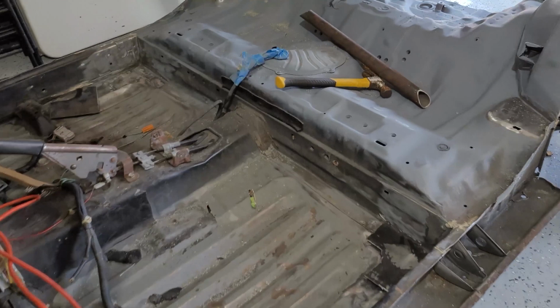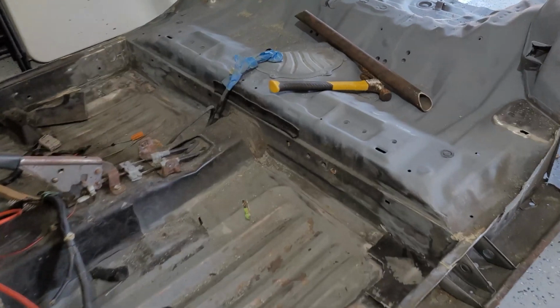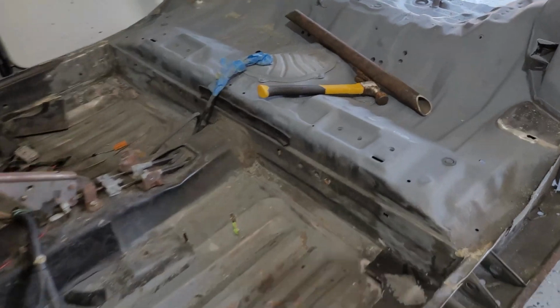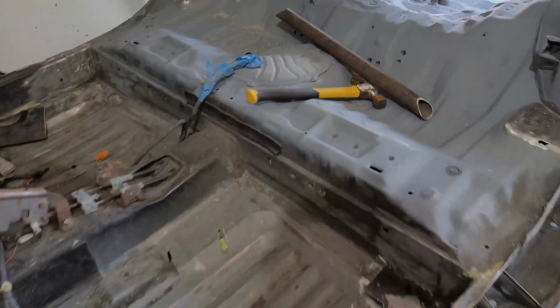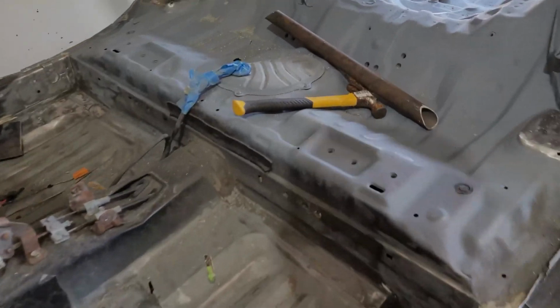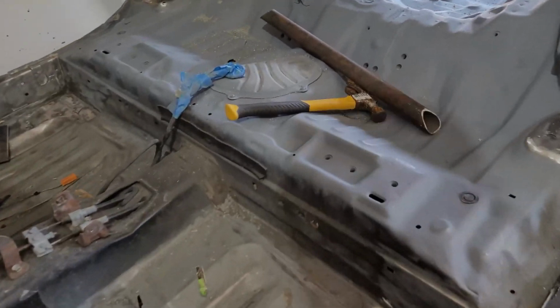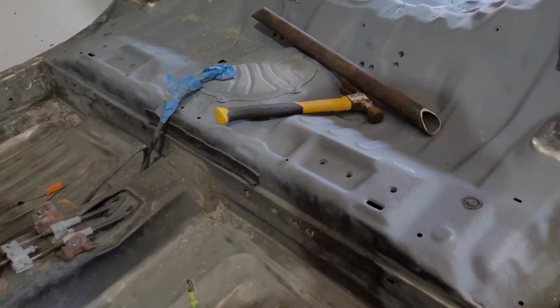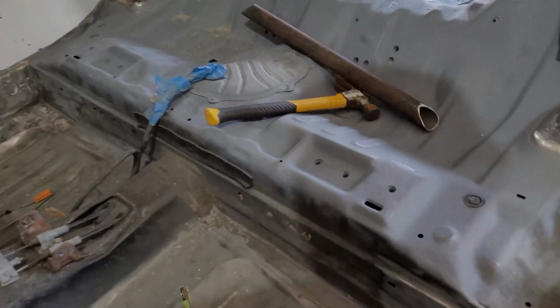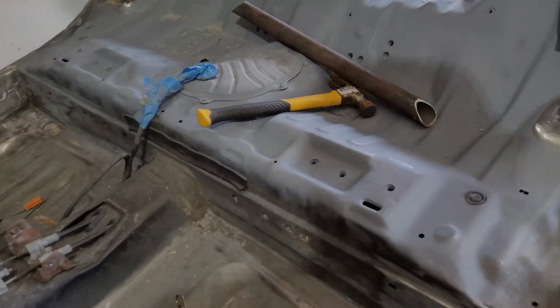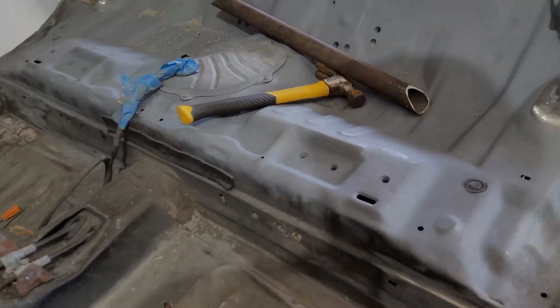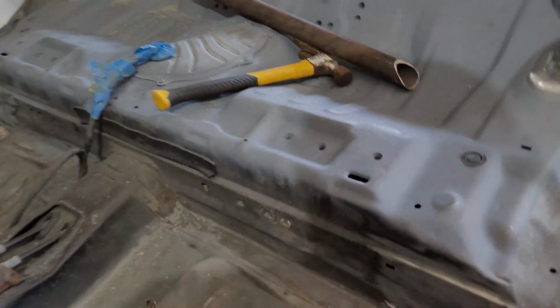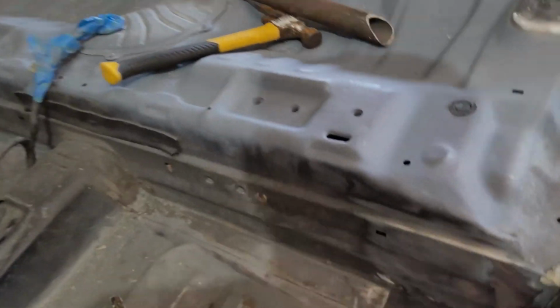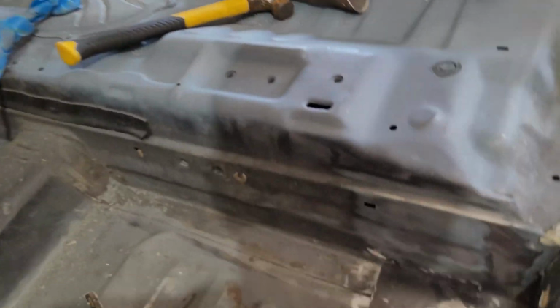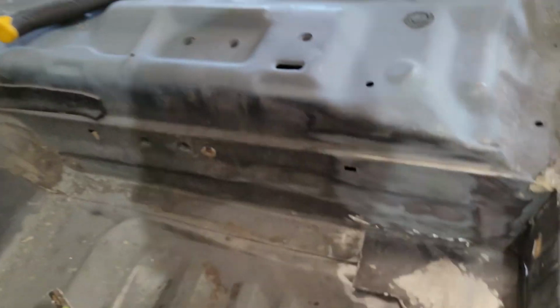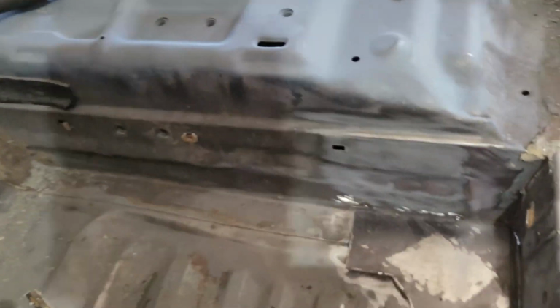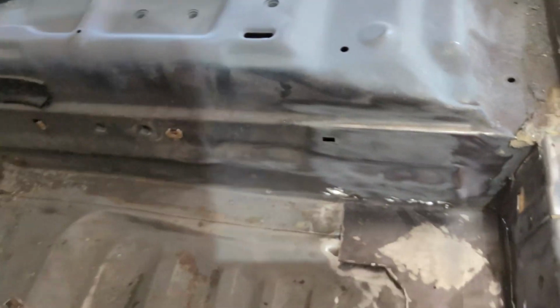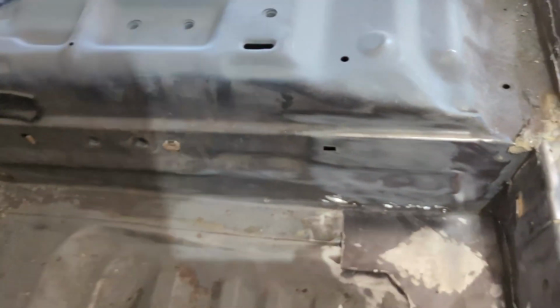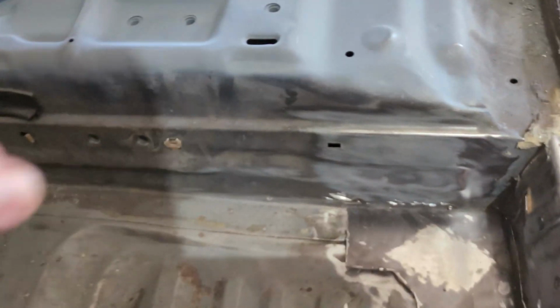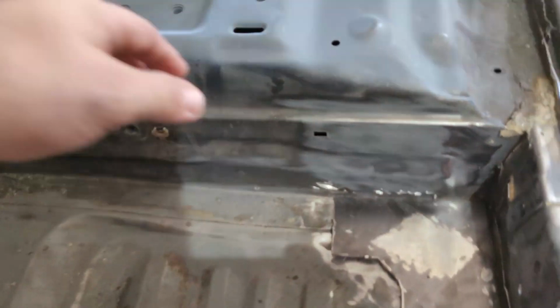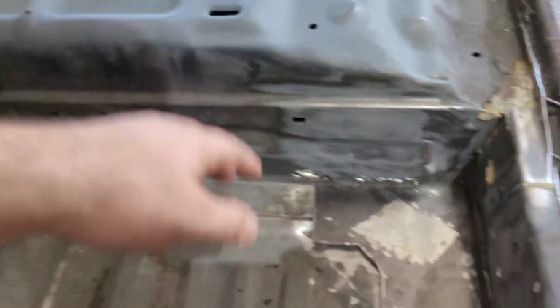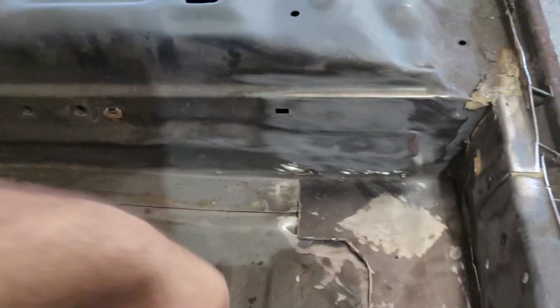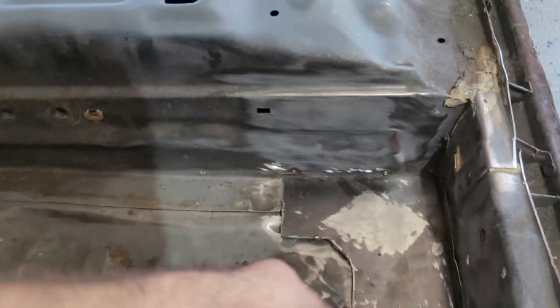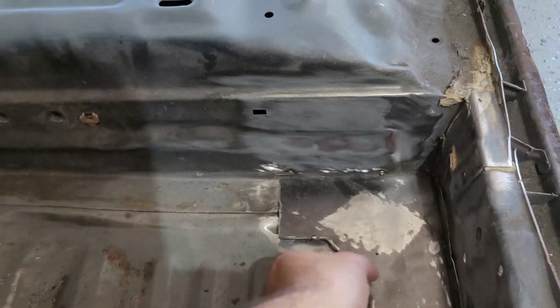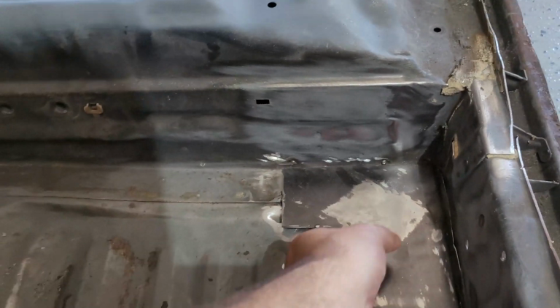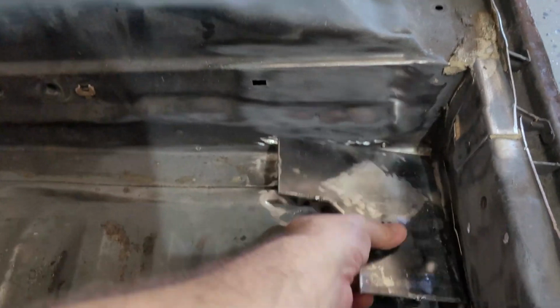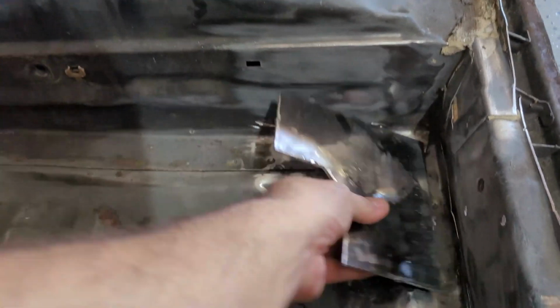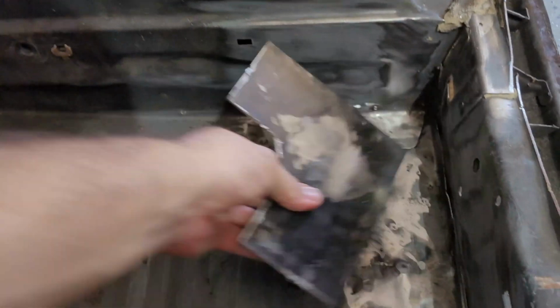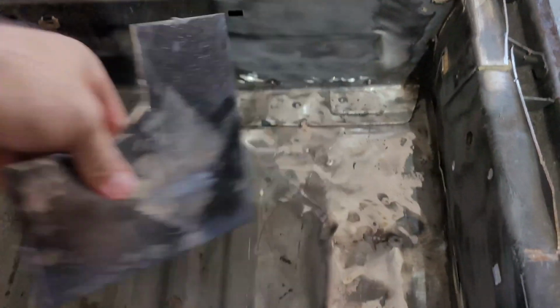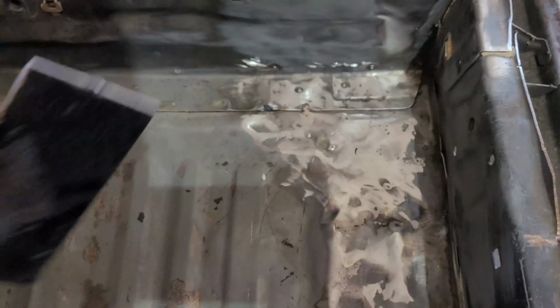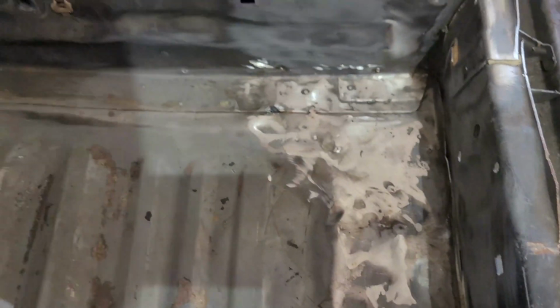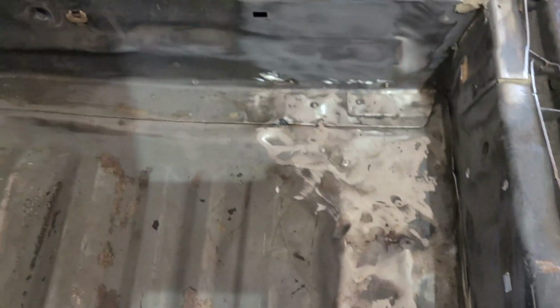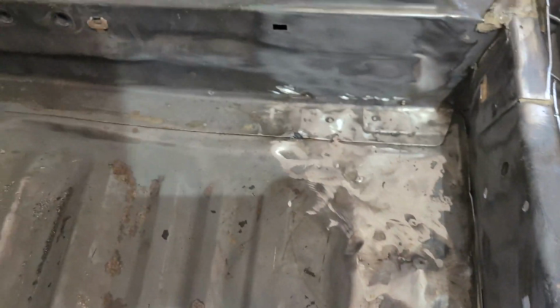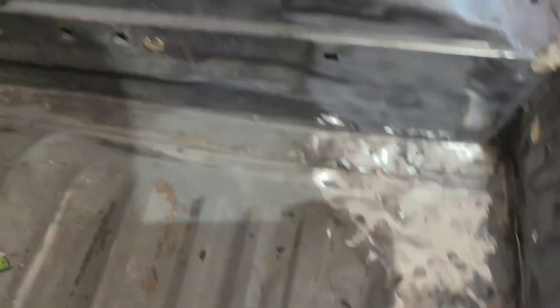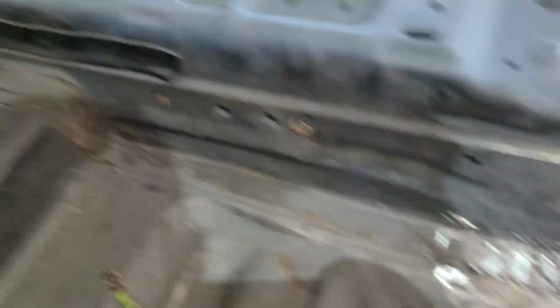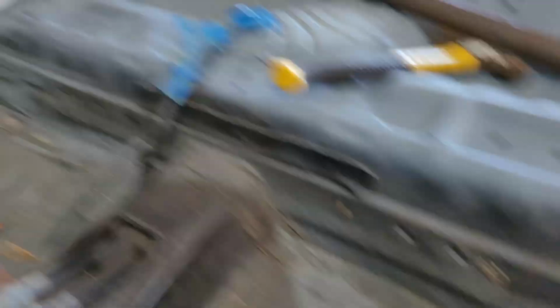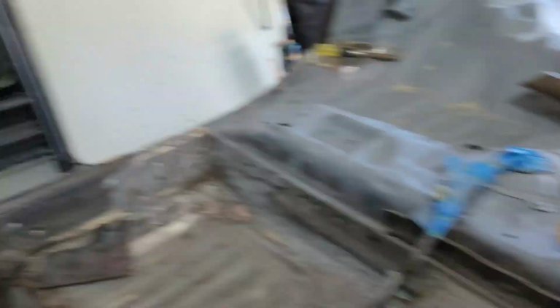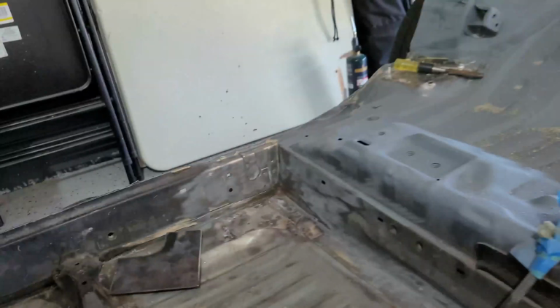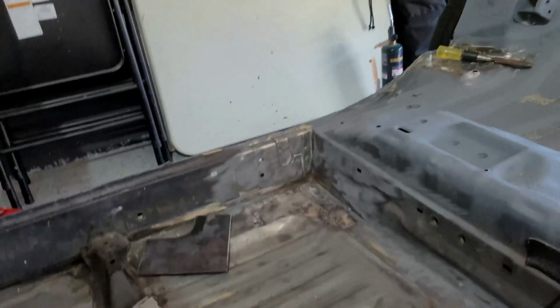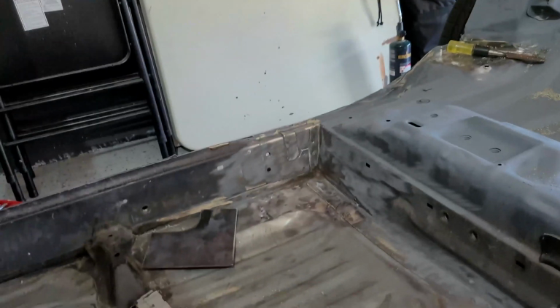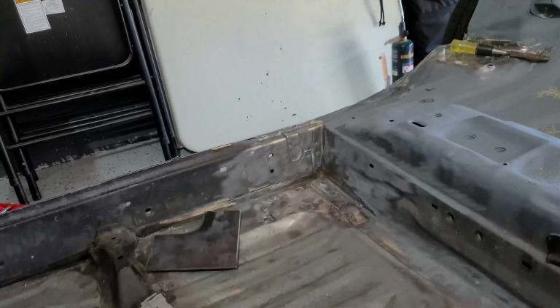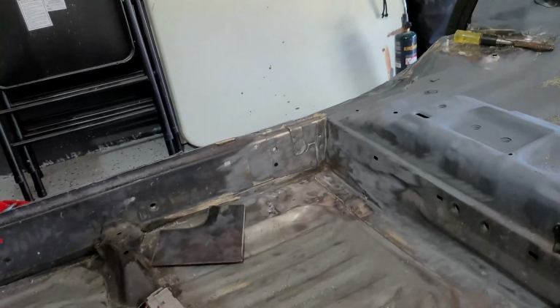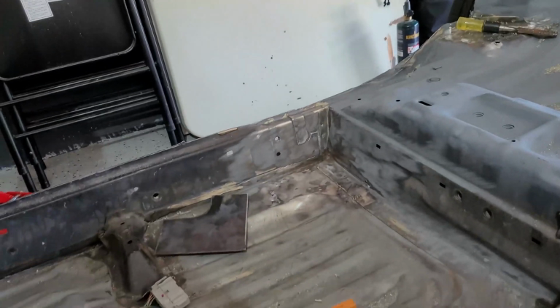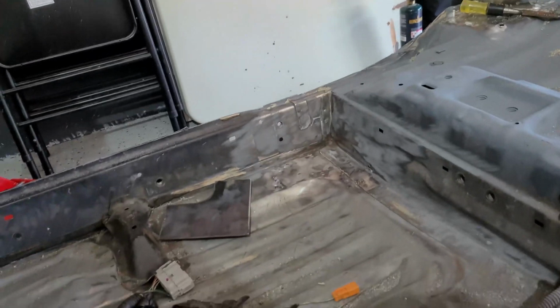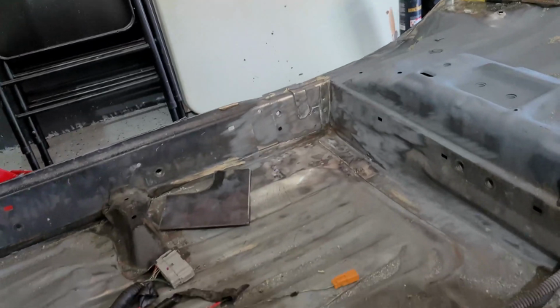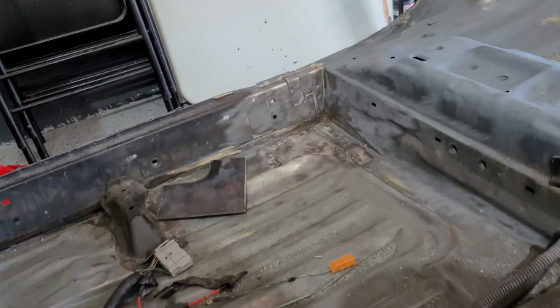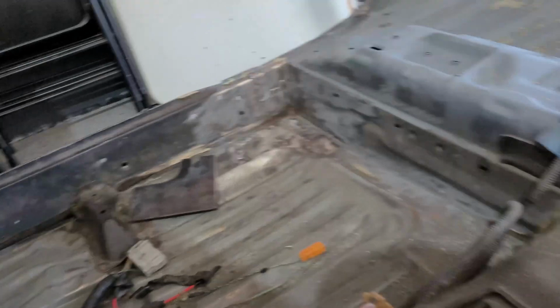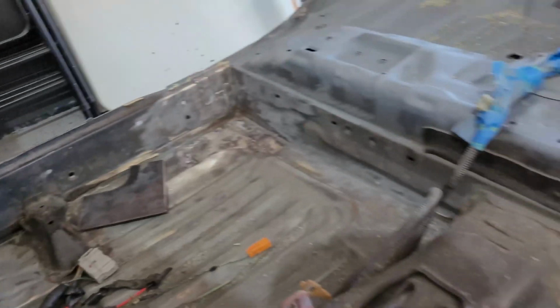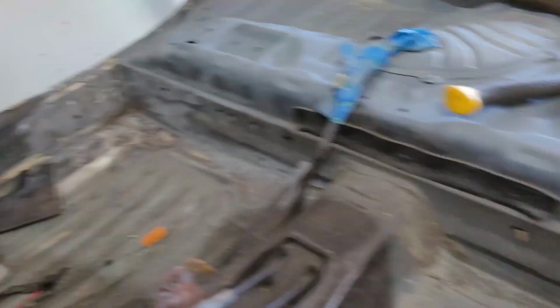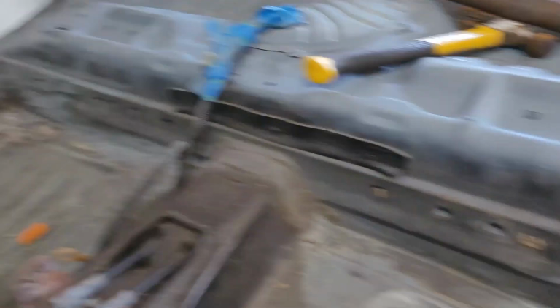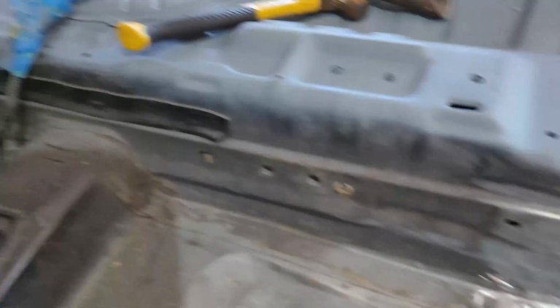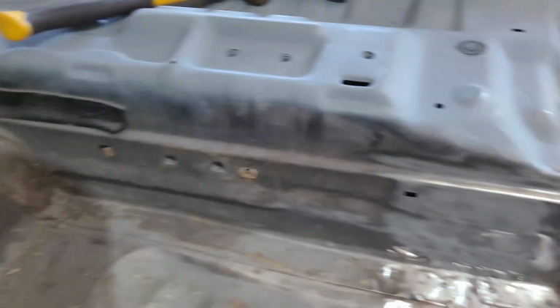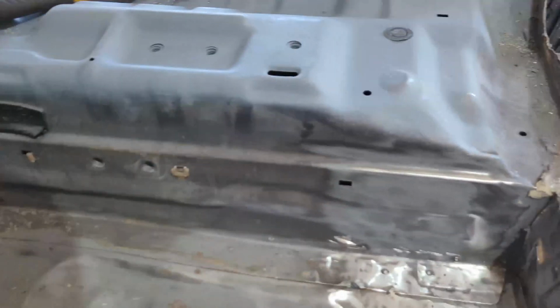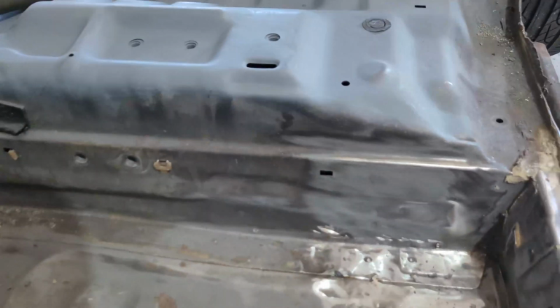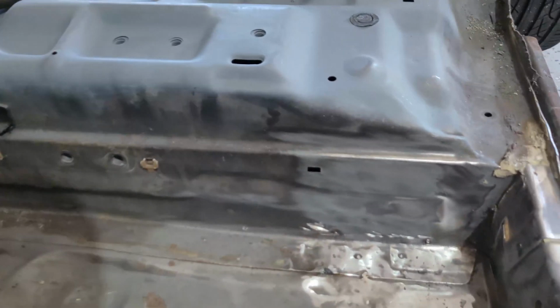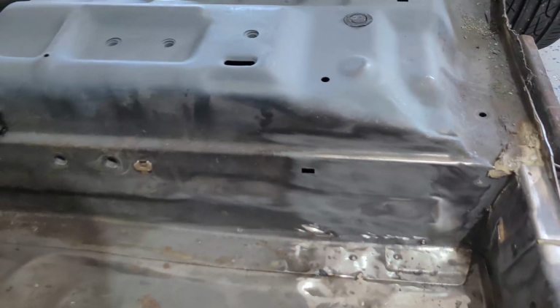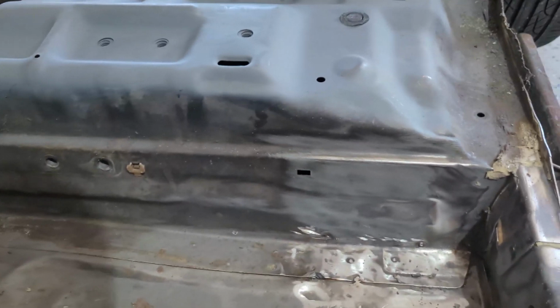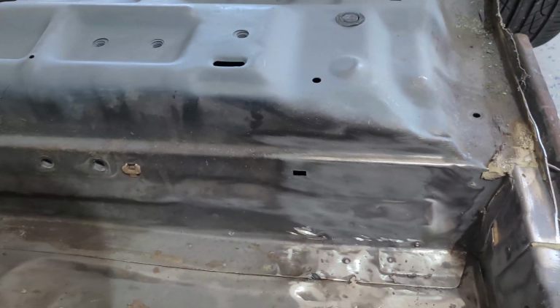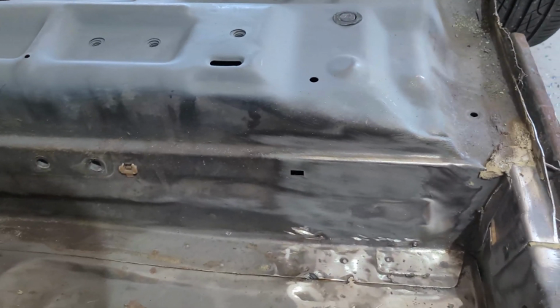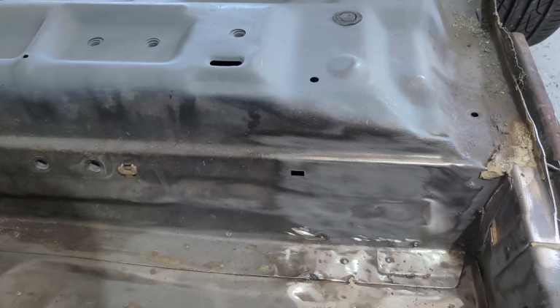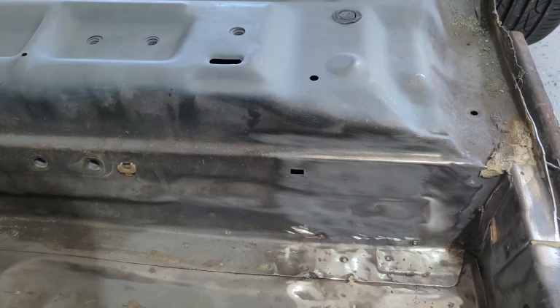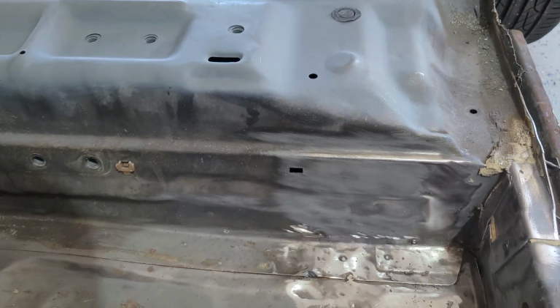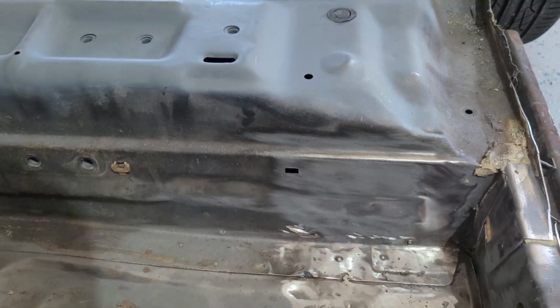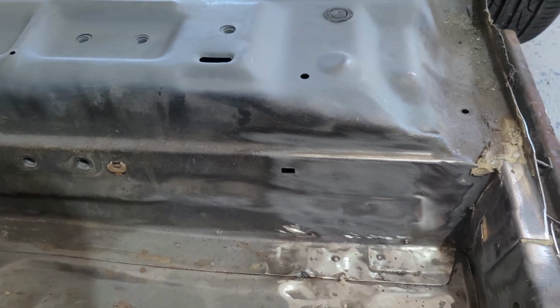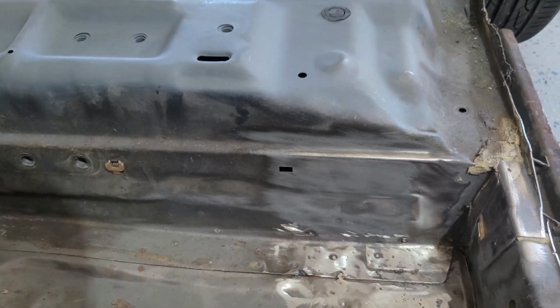Alright guys, so we went ahead and got the base plates removed because we're going to go ahead and re-weld them to the hoop.